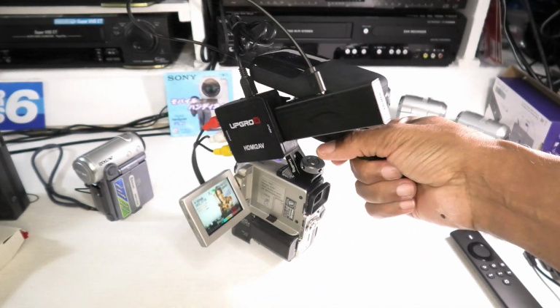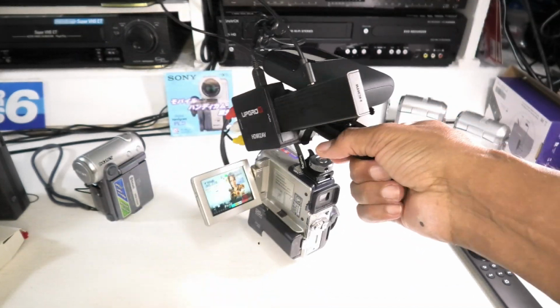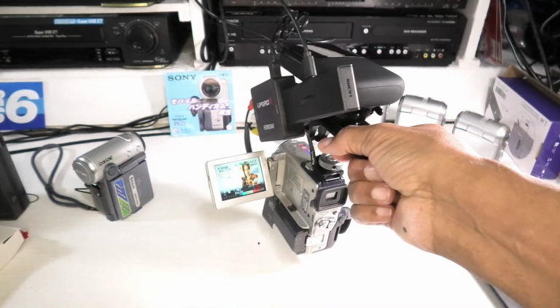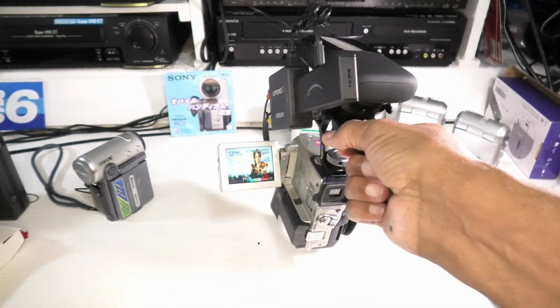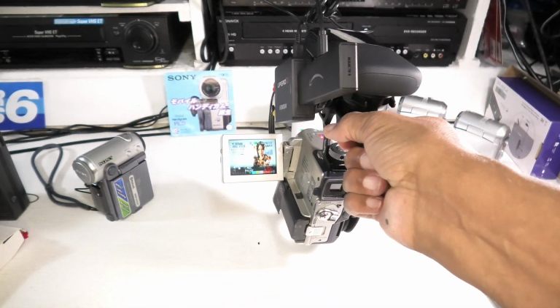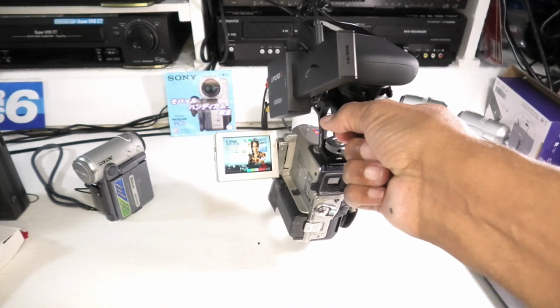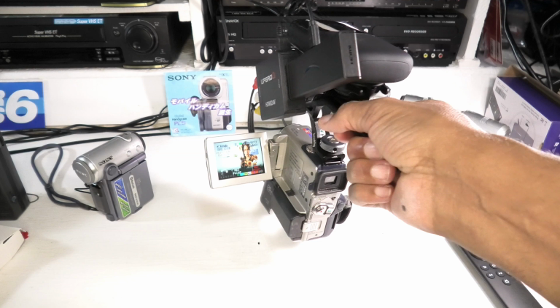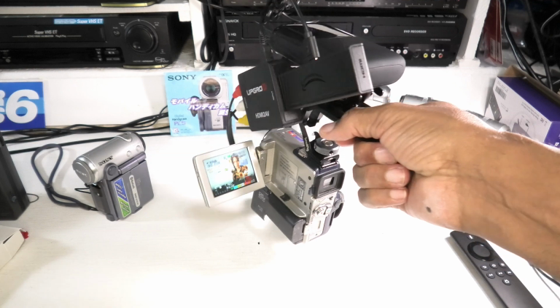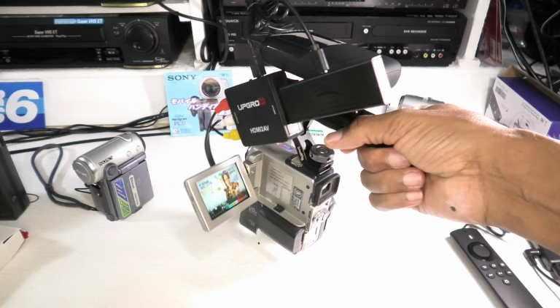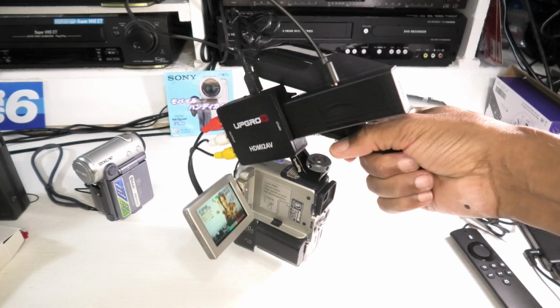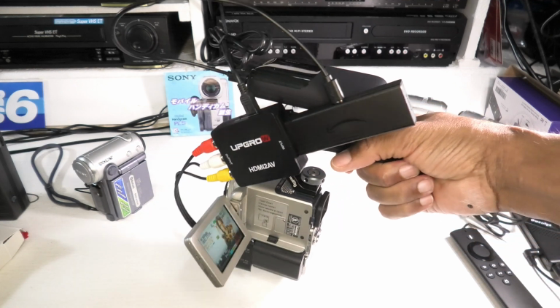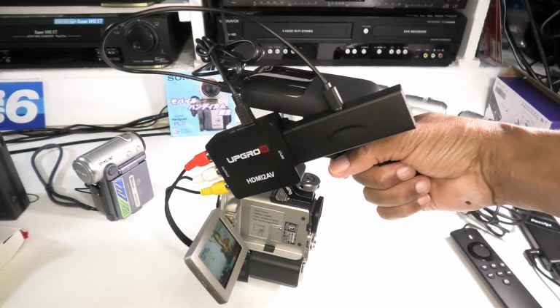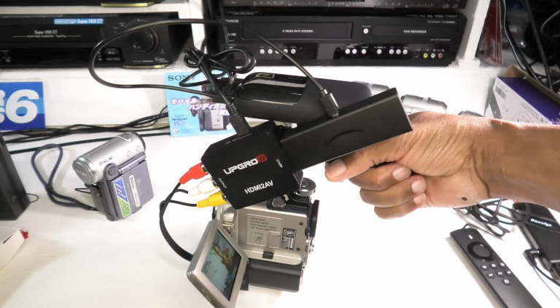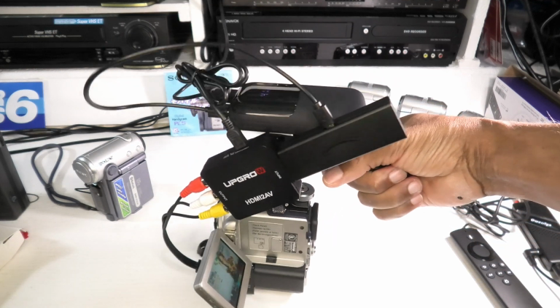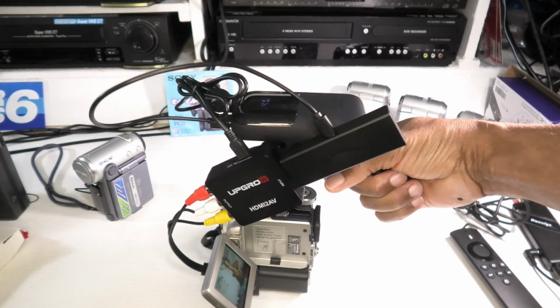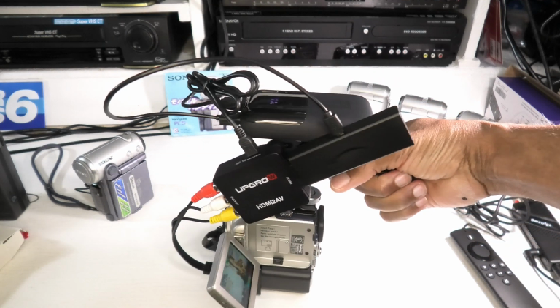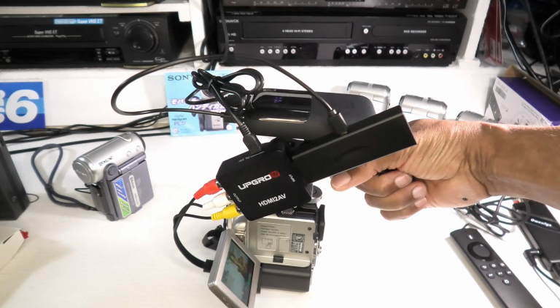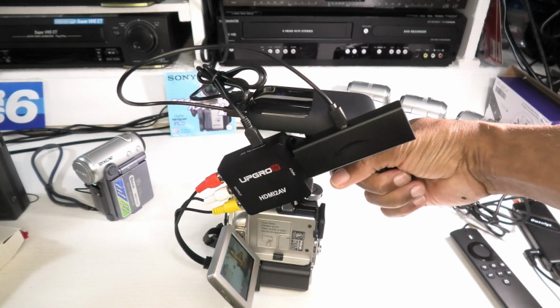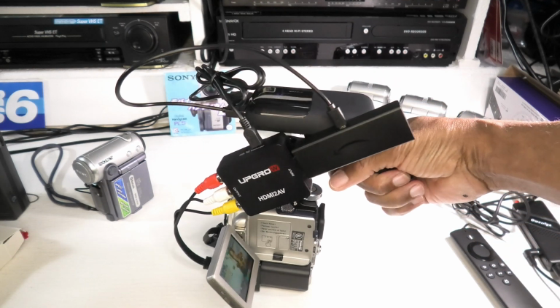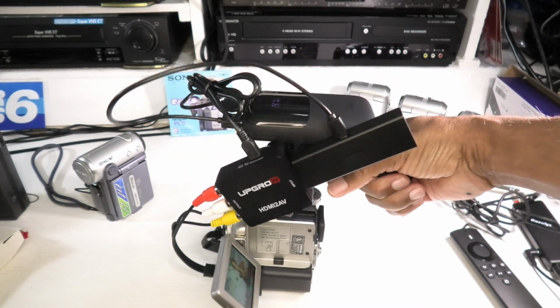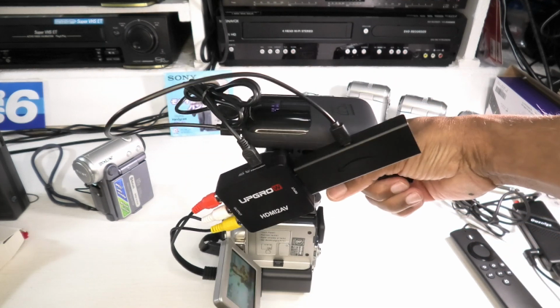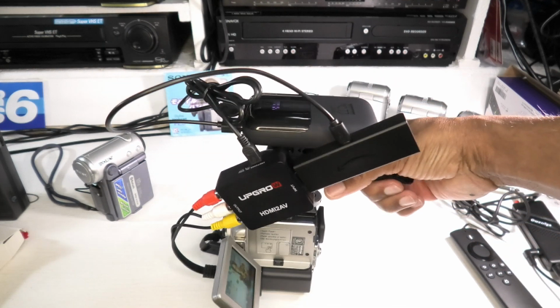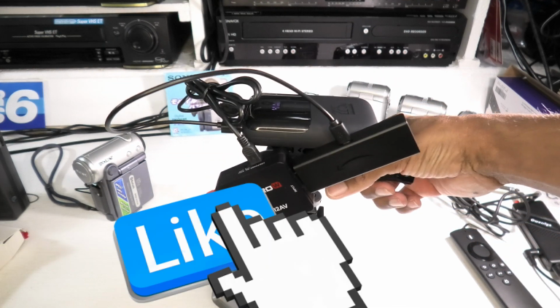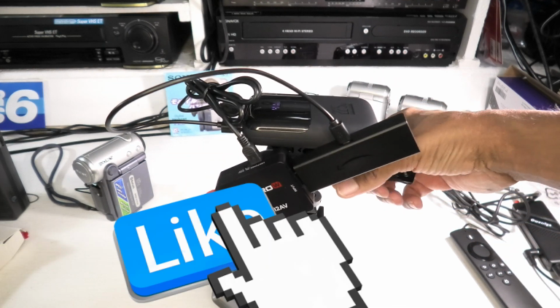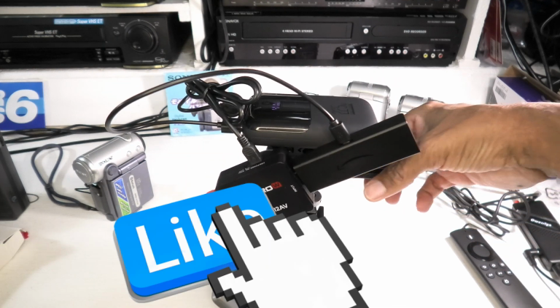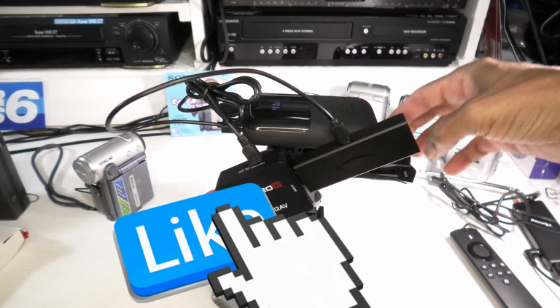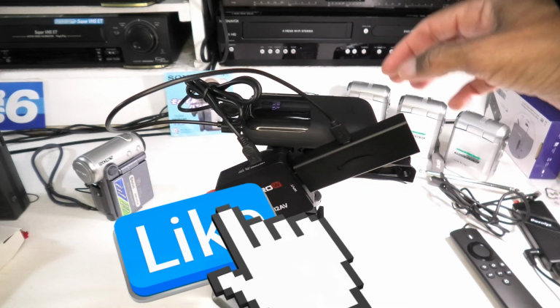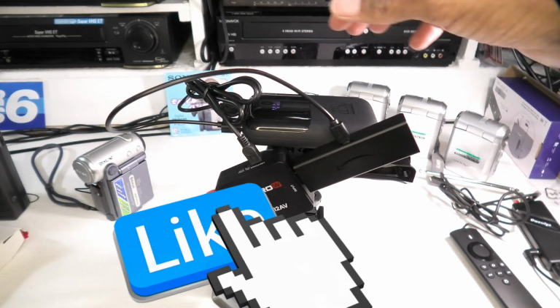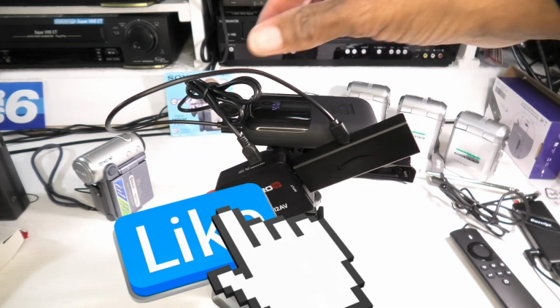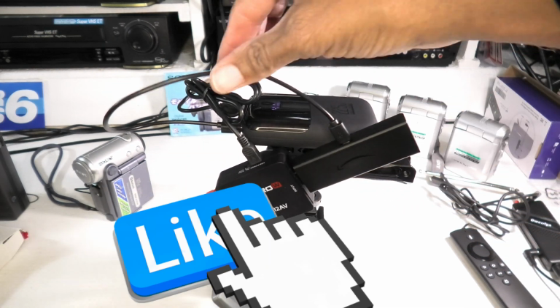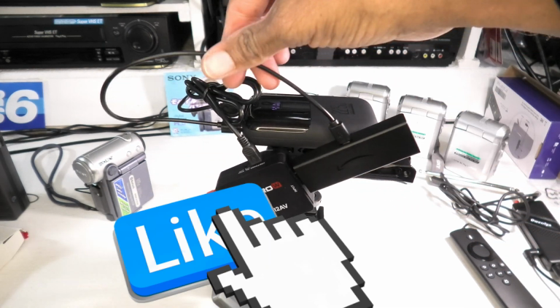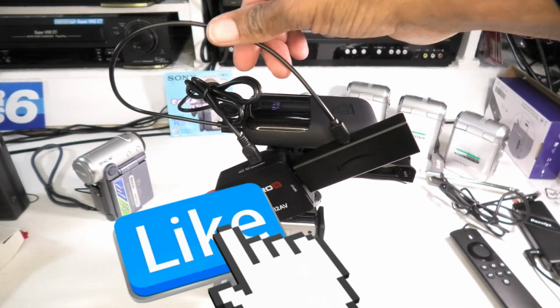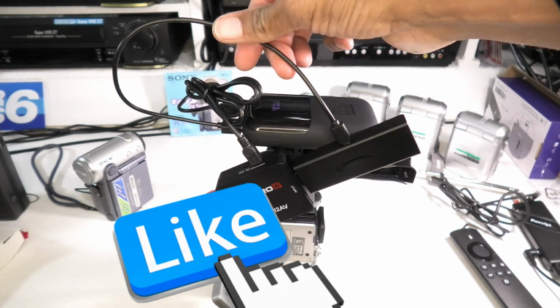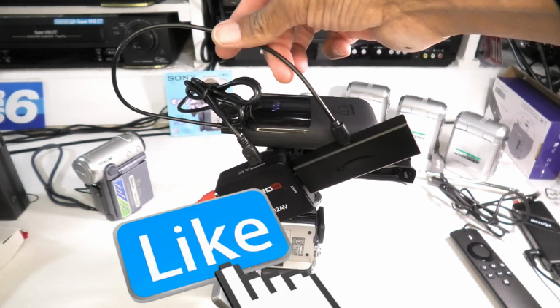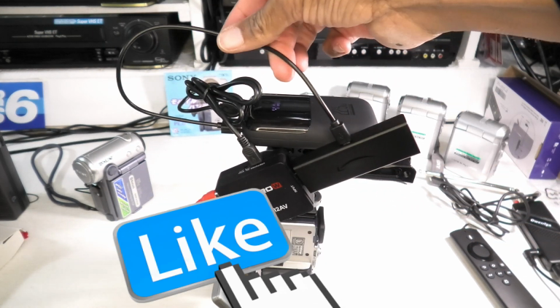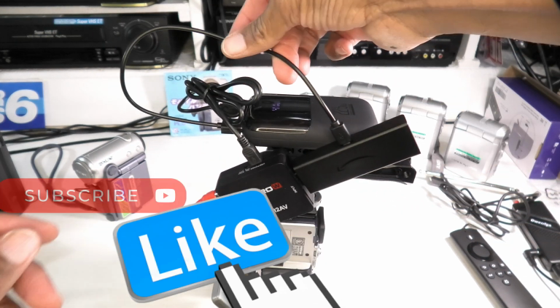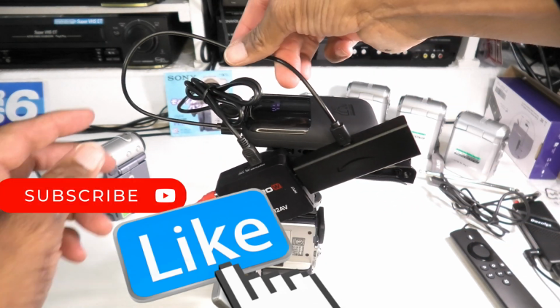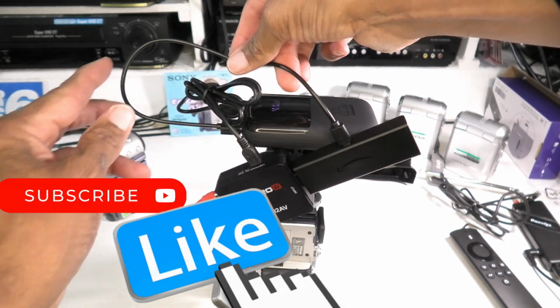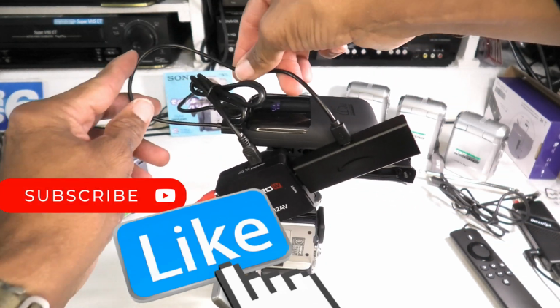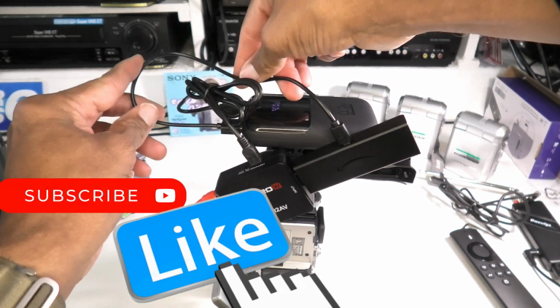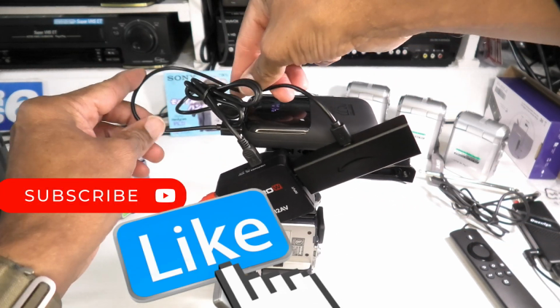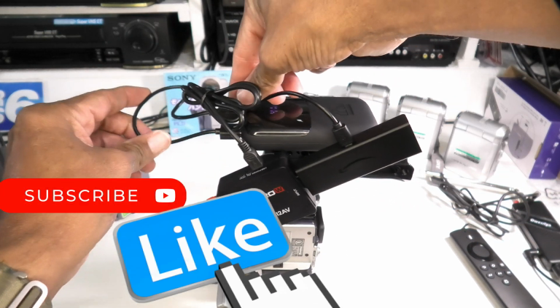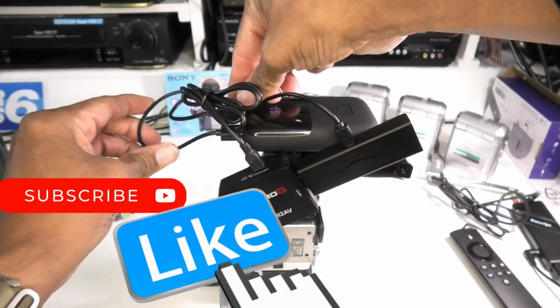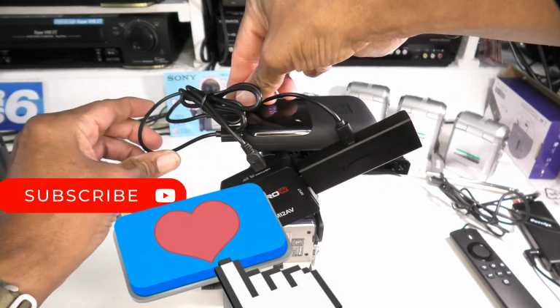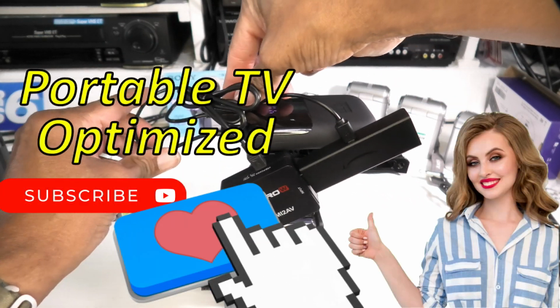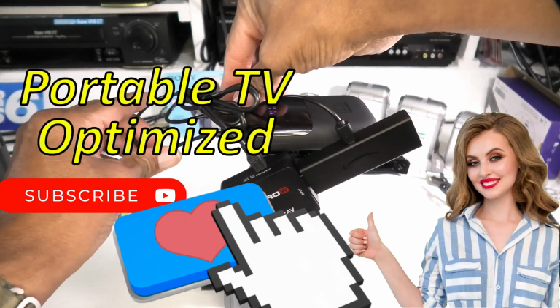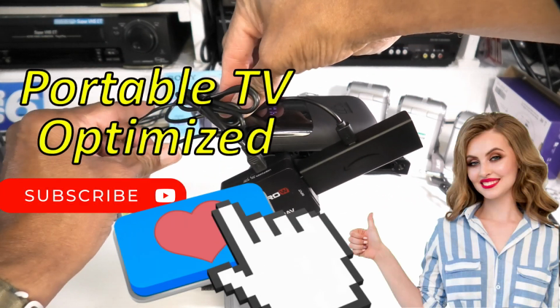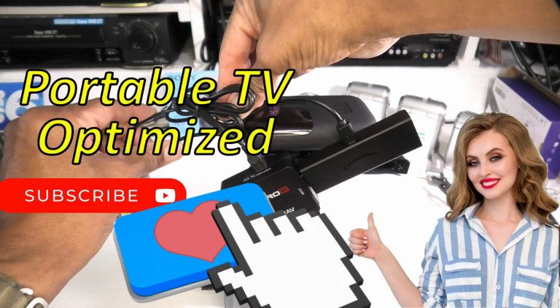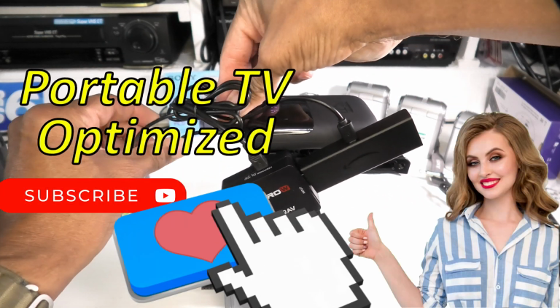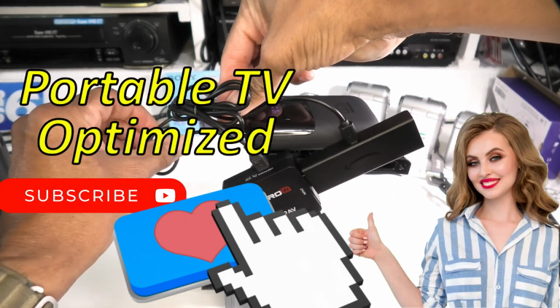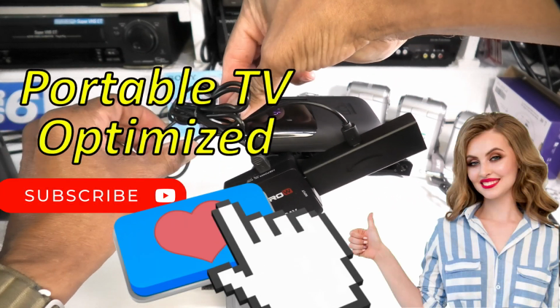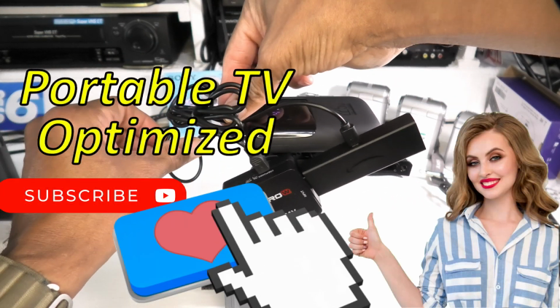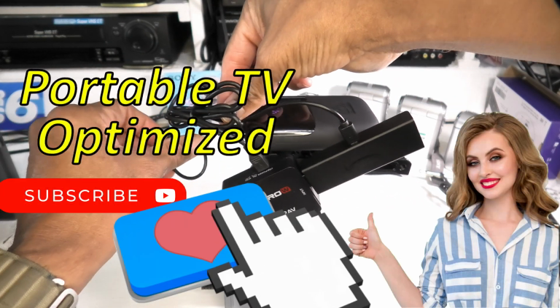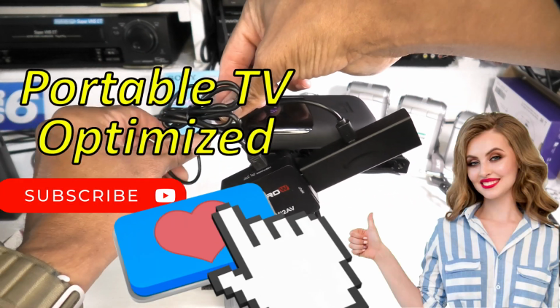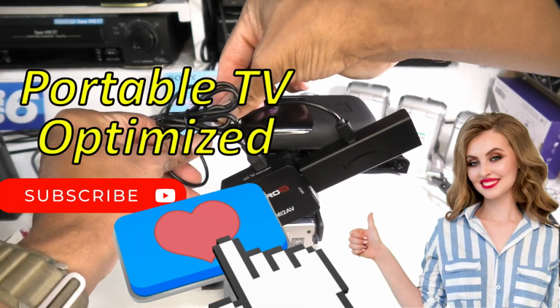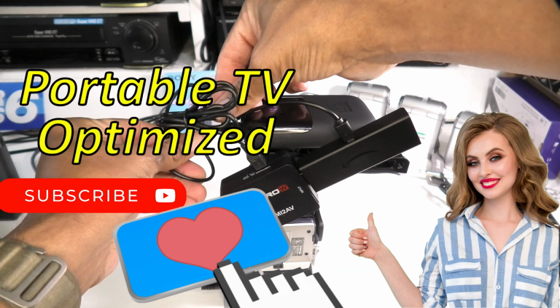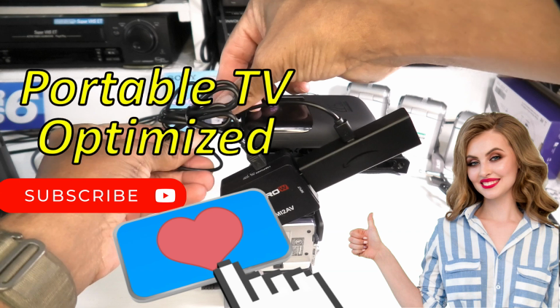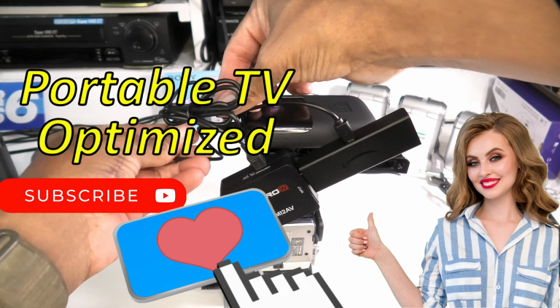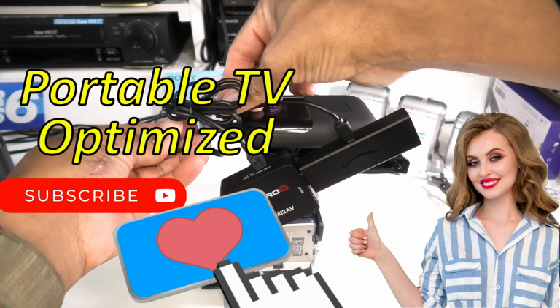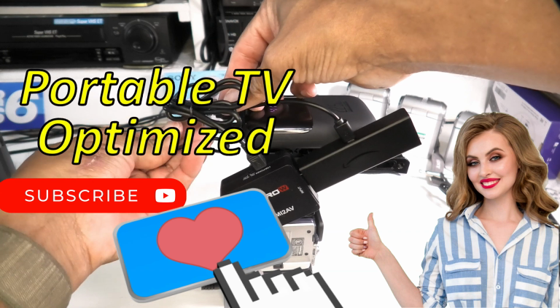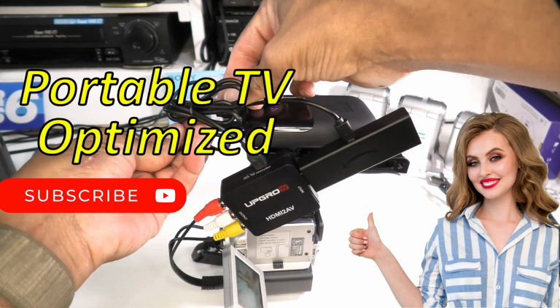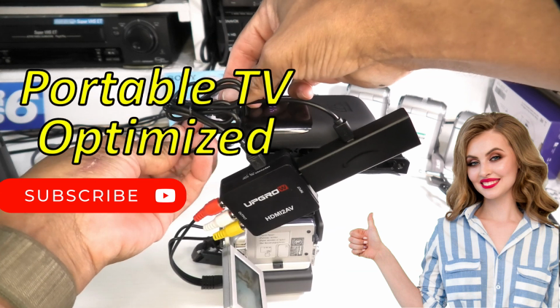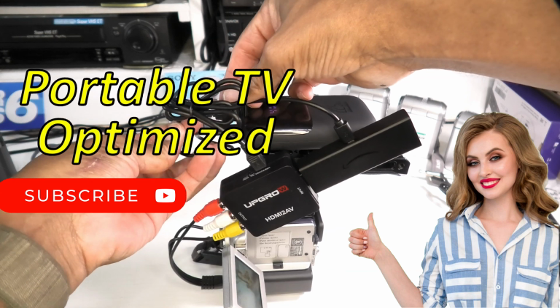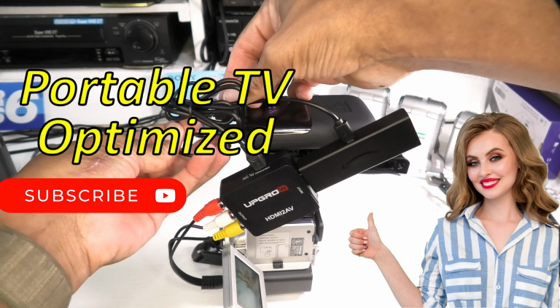If you found this interesting, please like or subscribe to my channel. Thank you for watching.